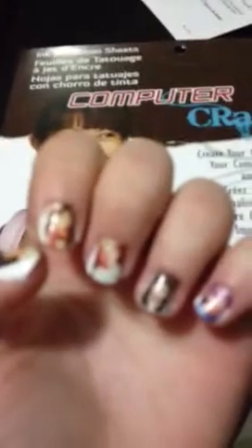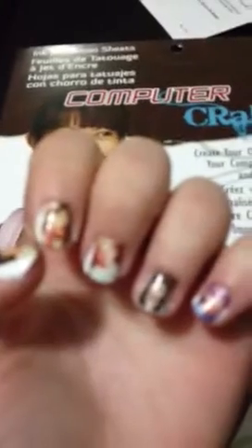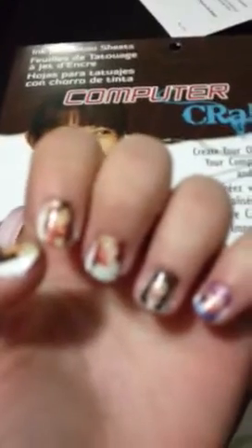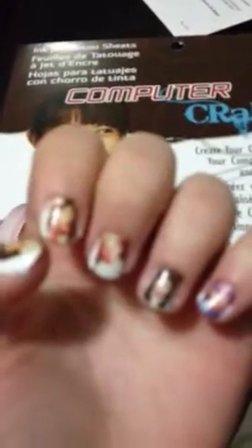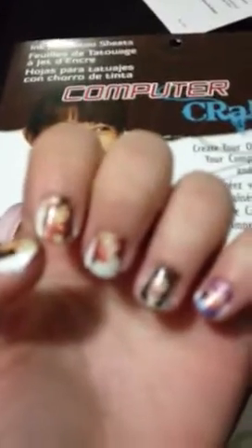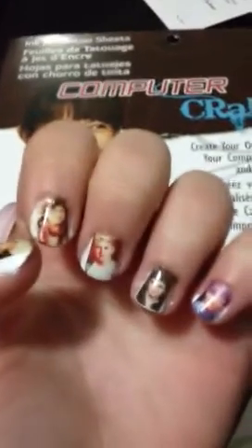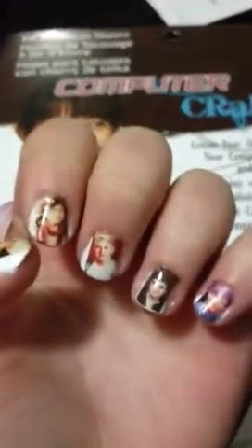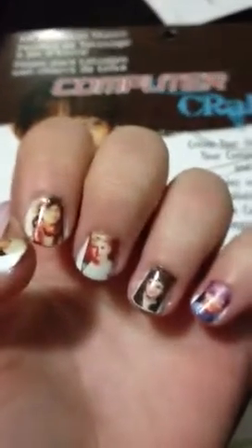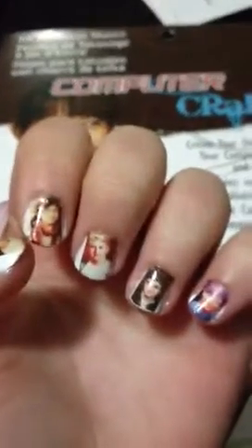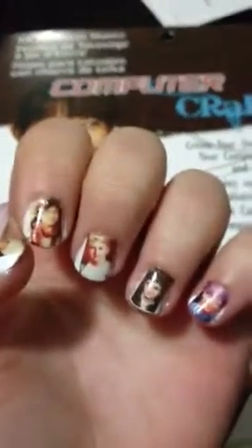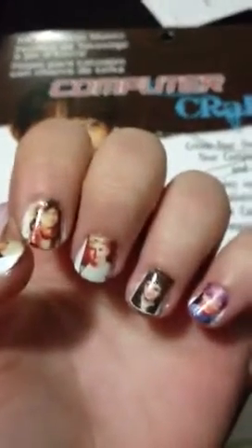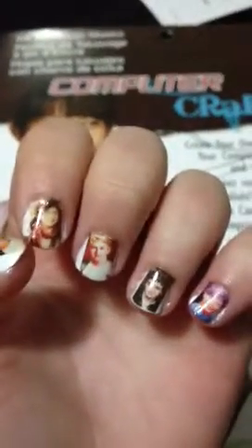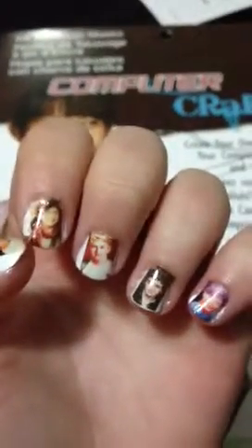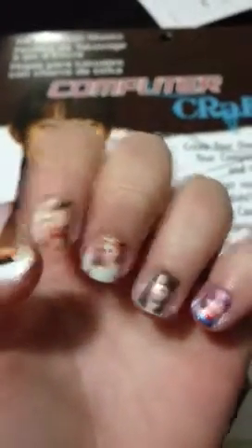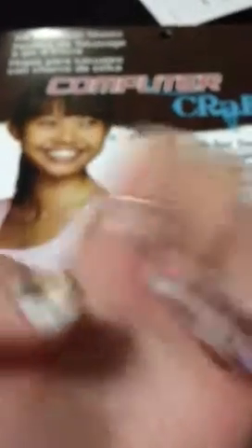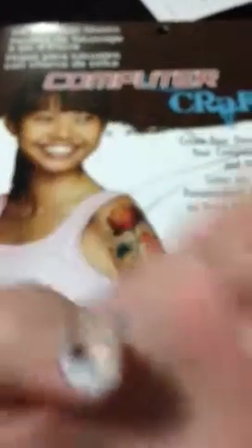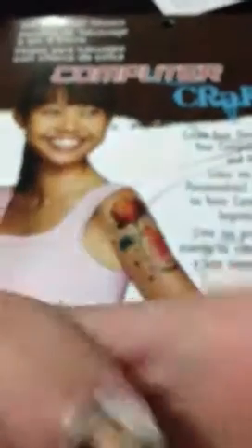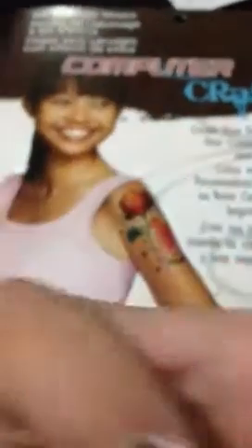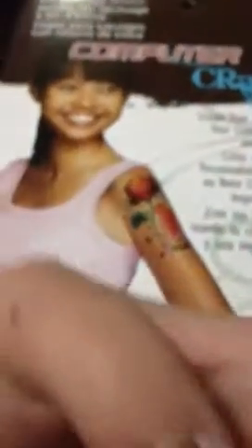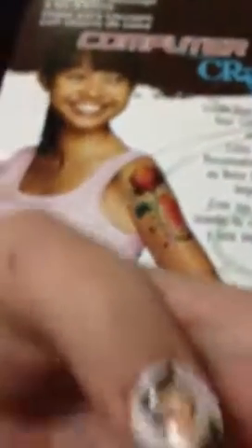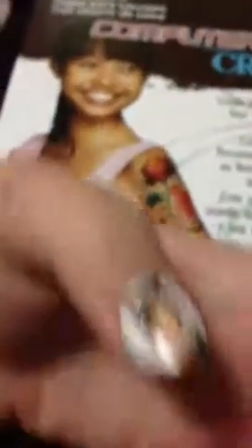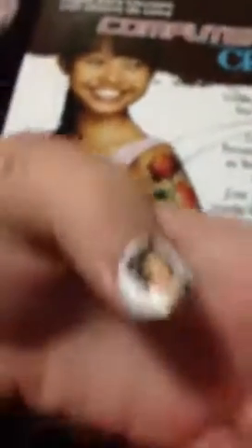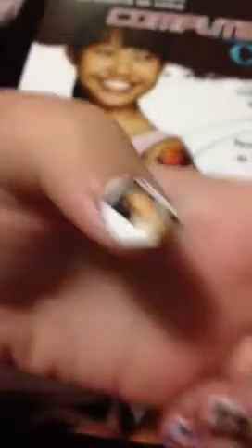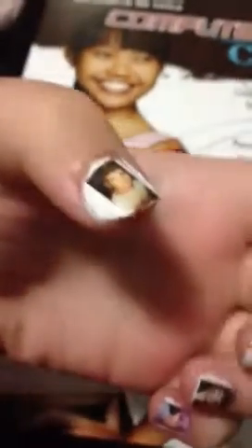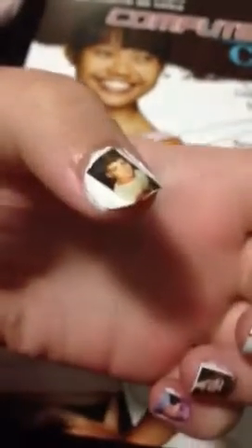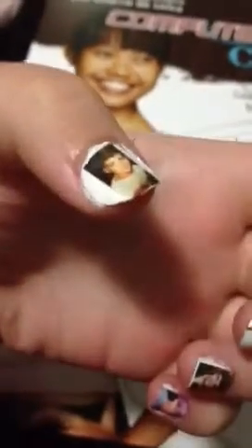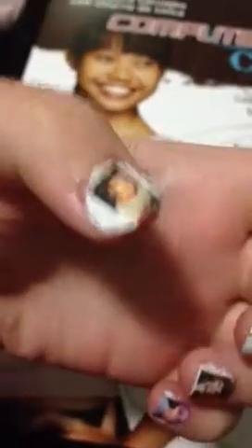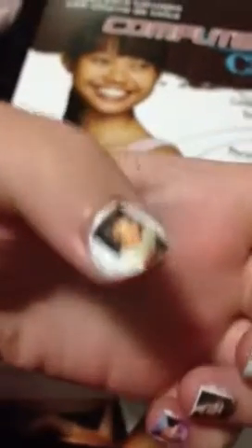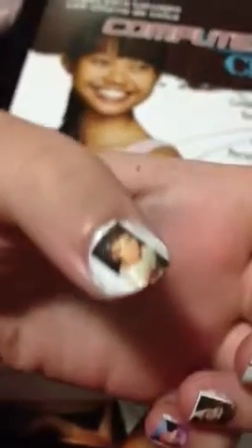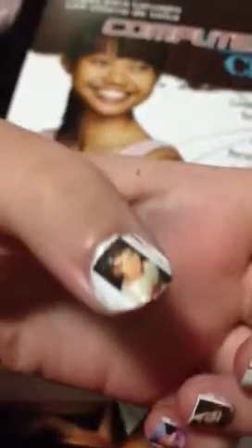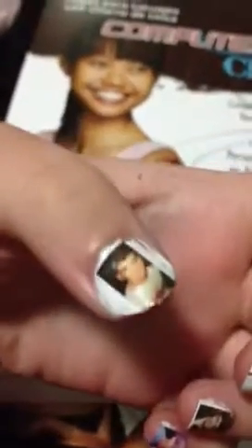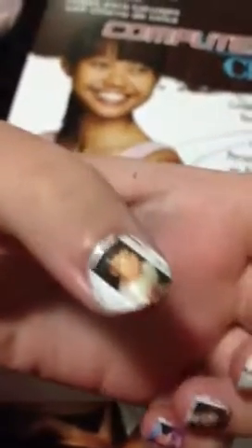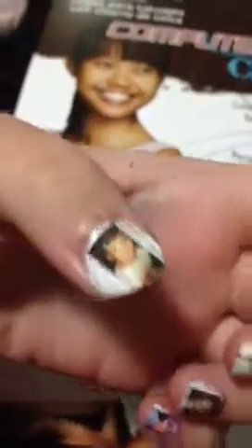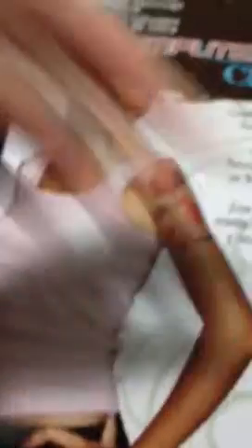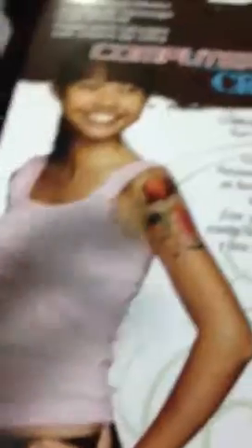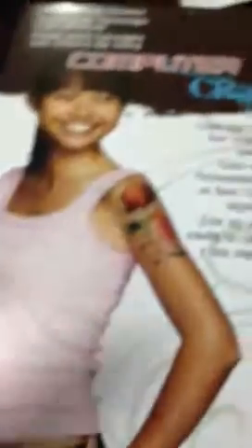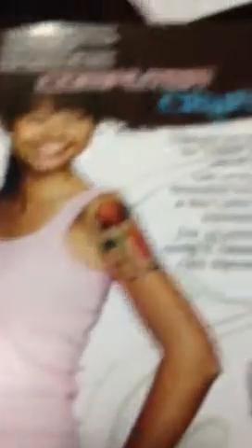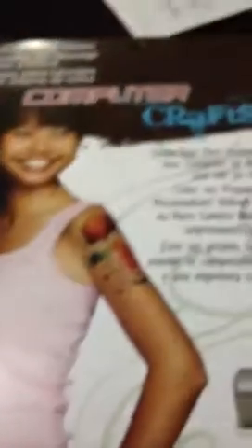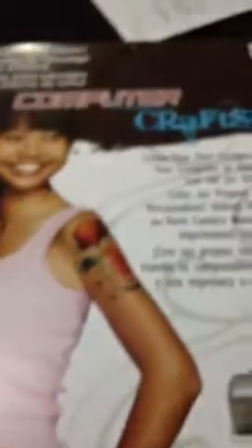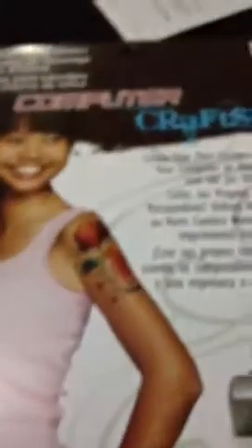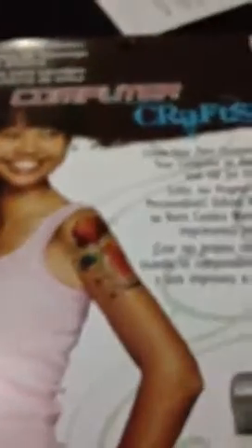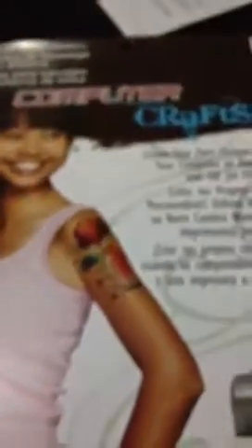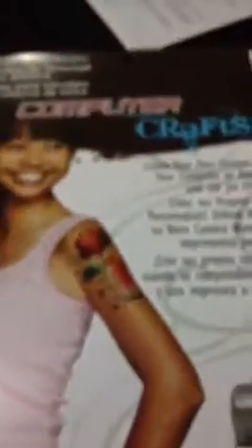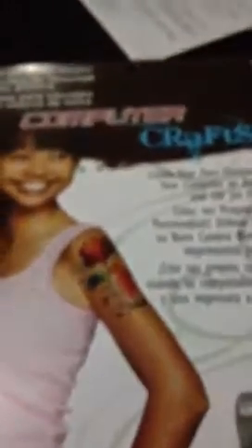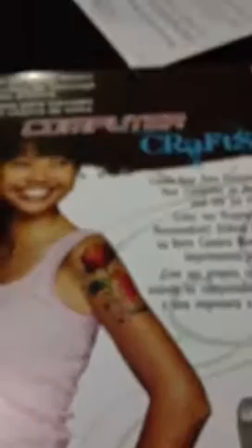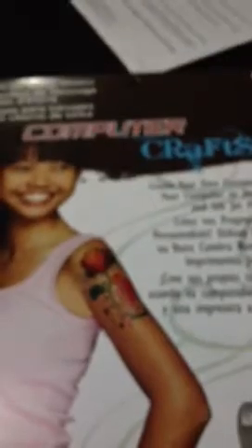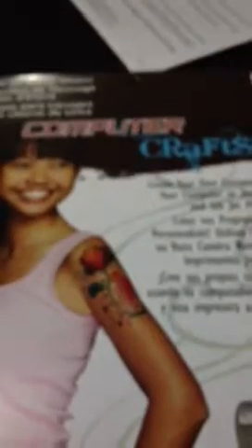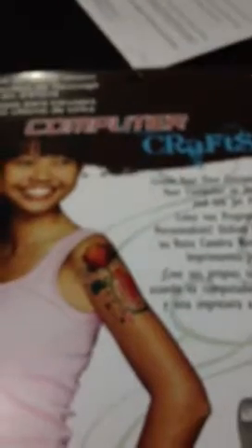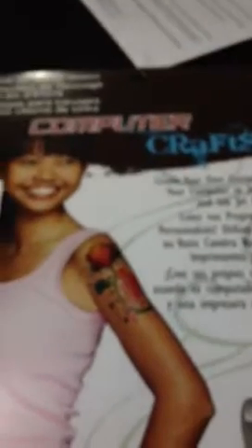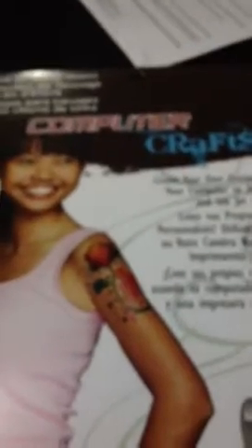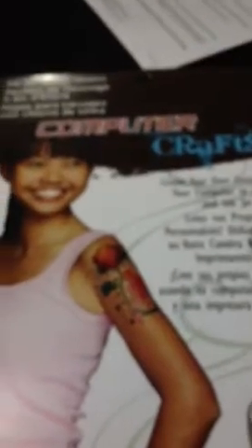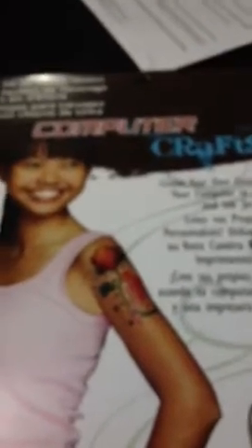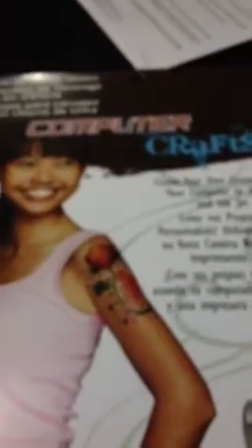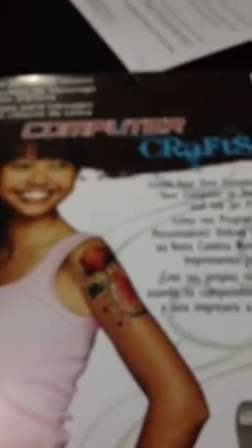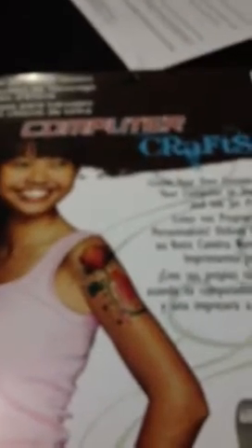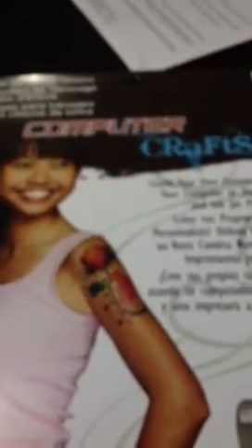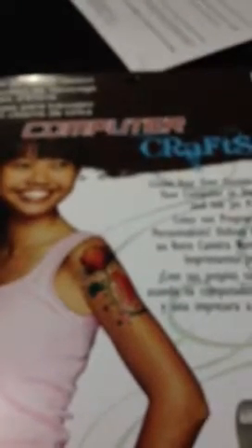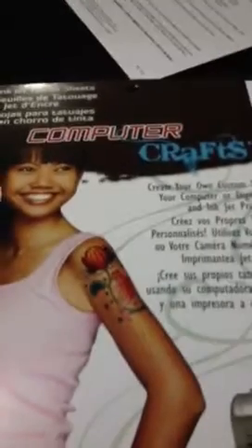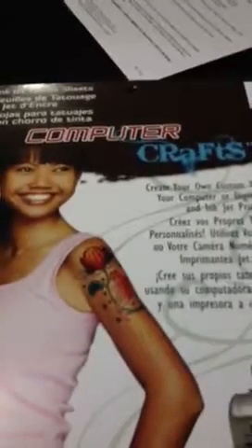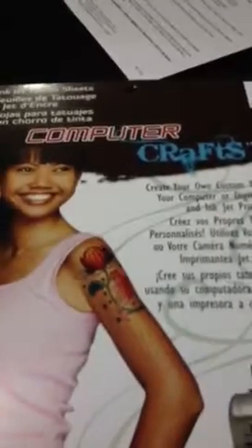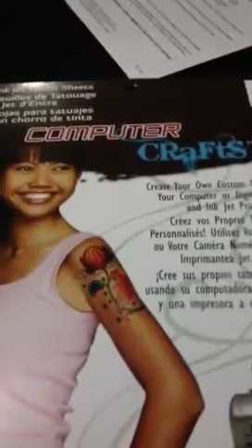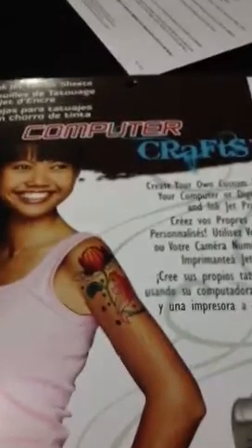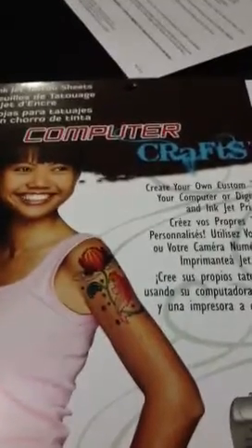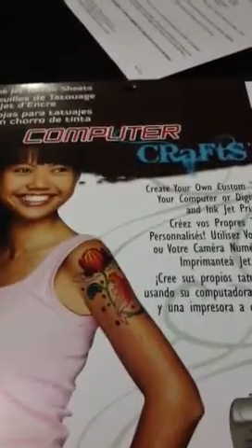I just posted a picture of my nails that I did. They're One Direction nails. People were asking how I did it, and I just want to show.